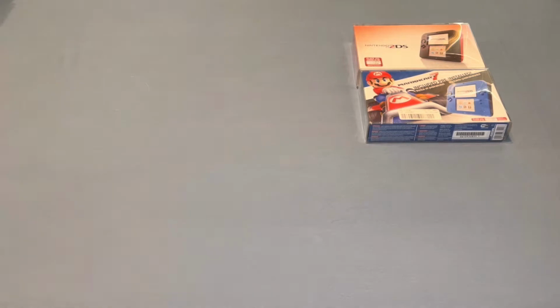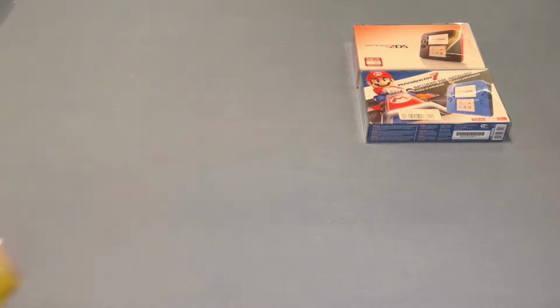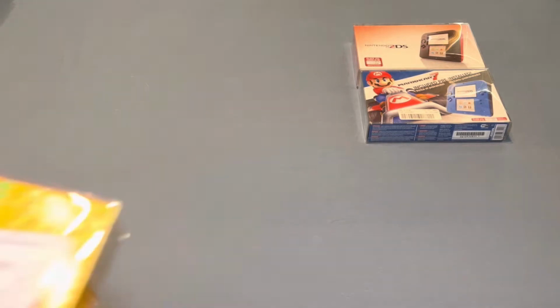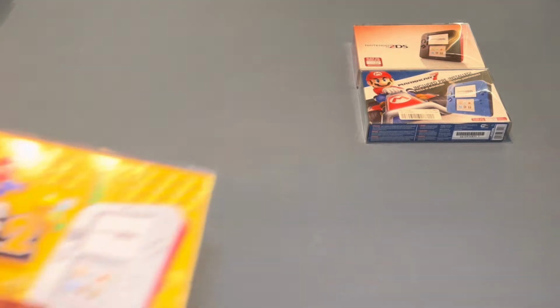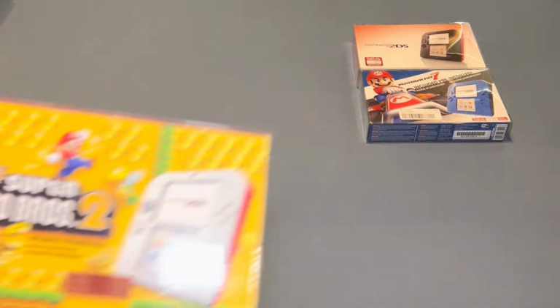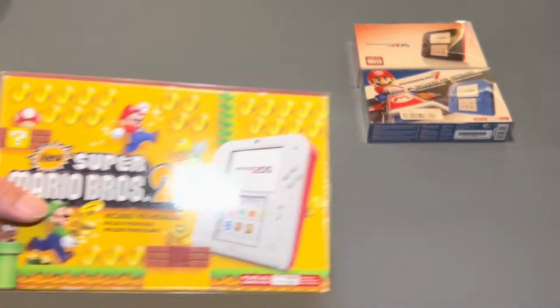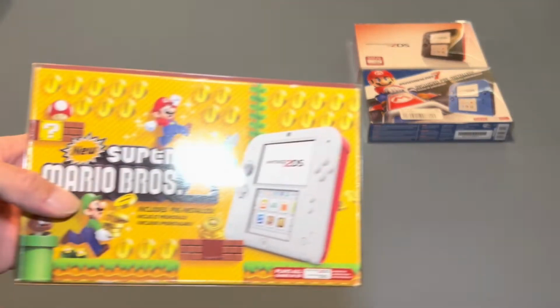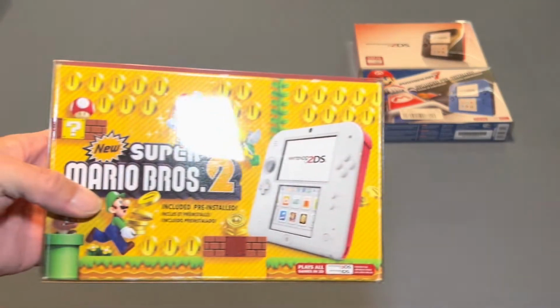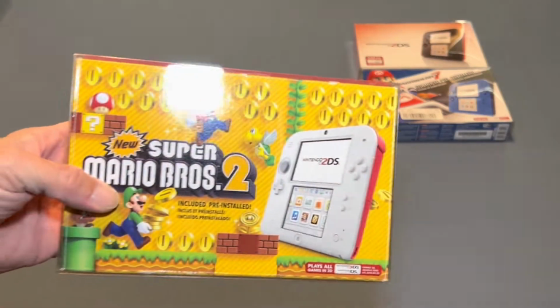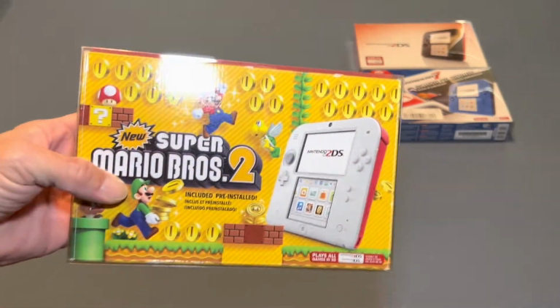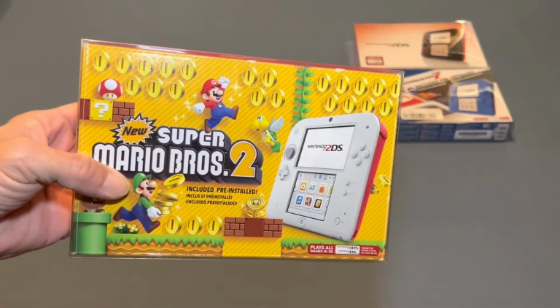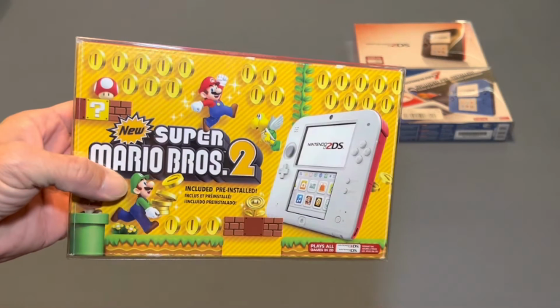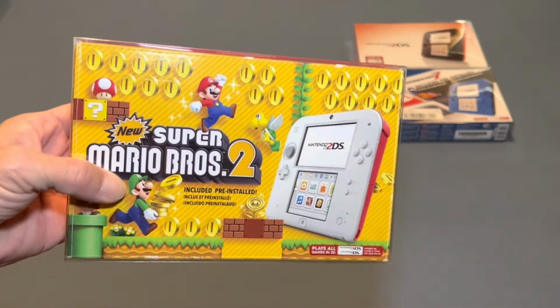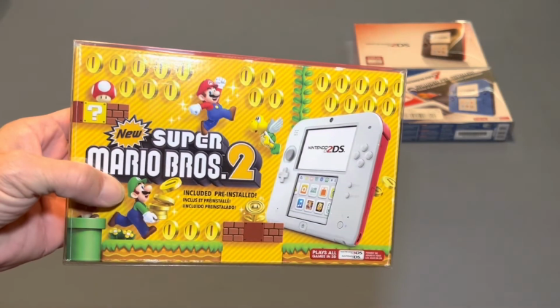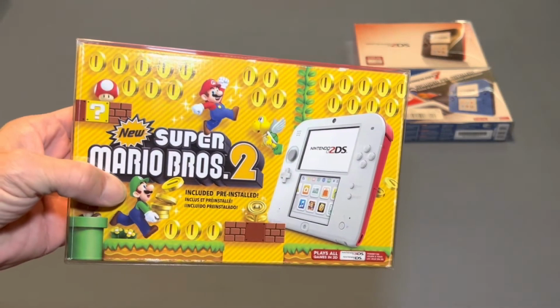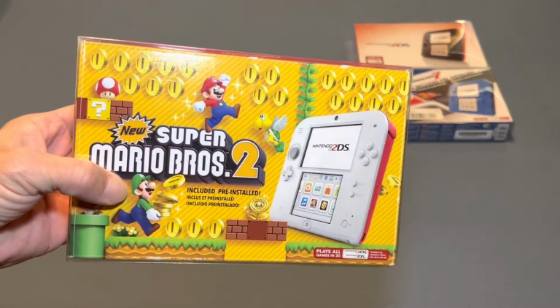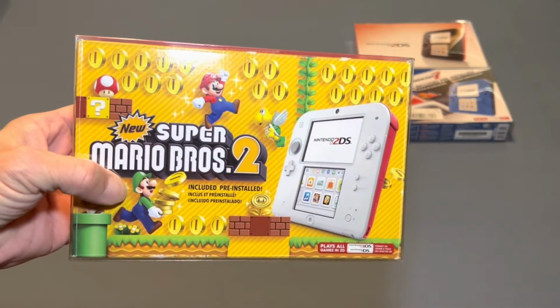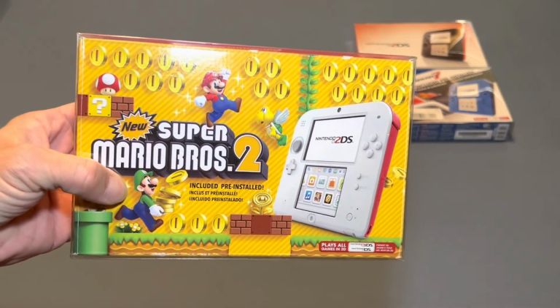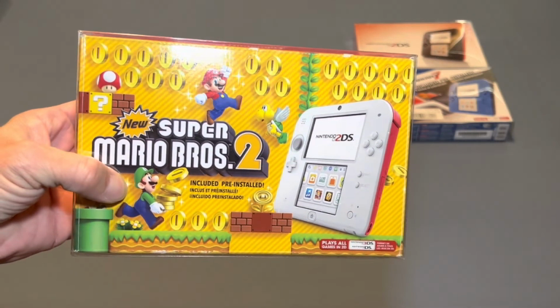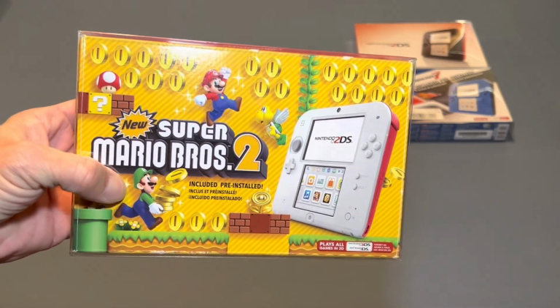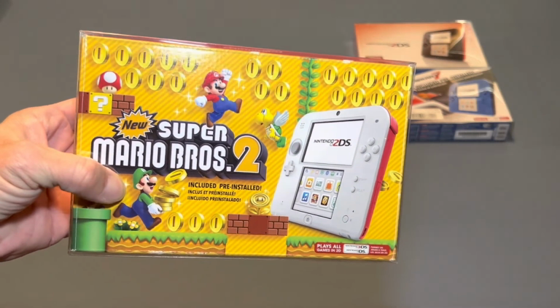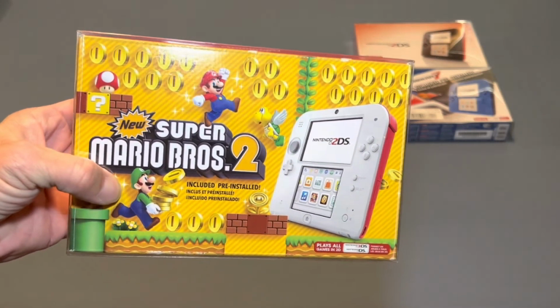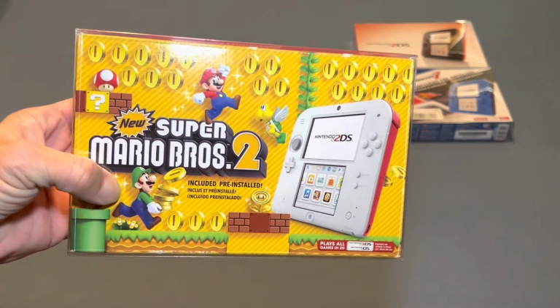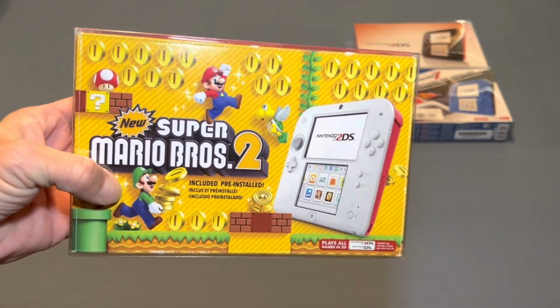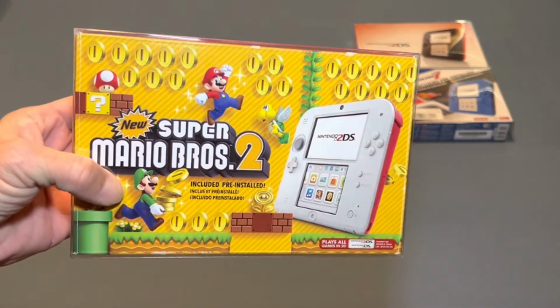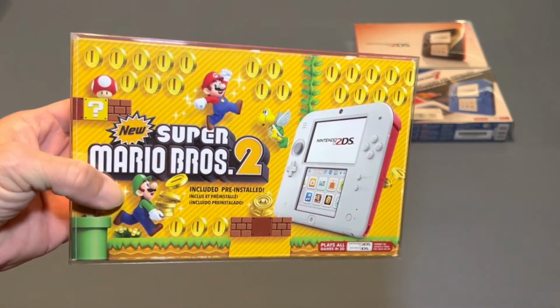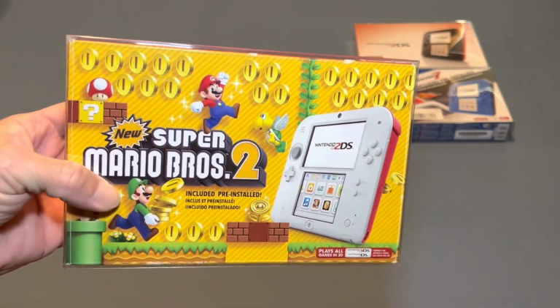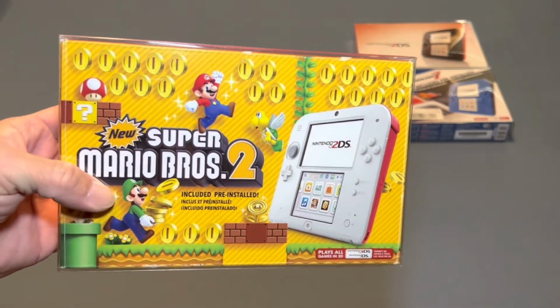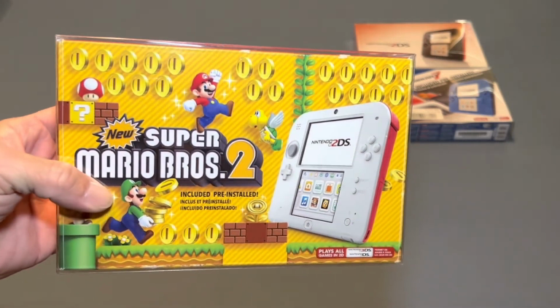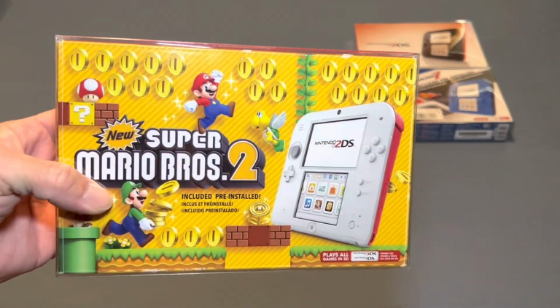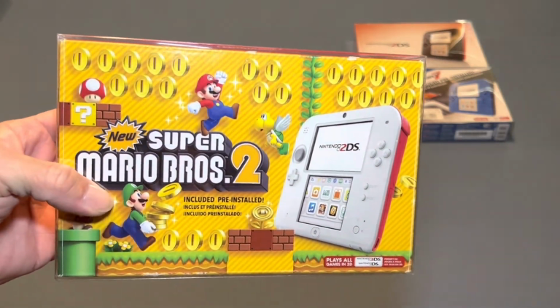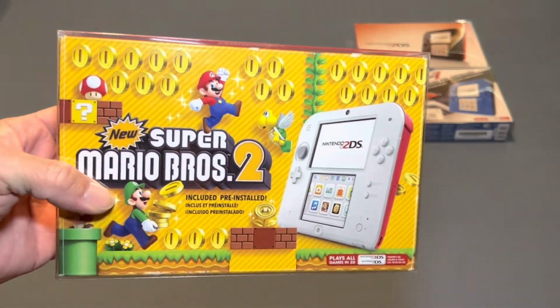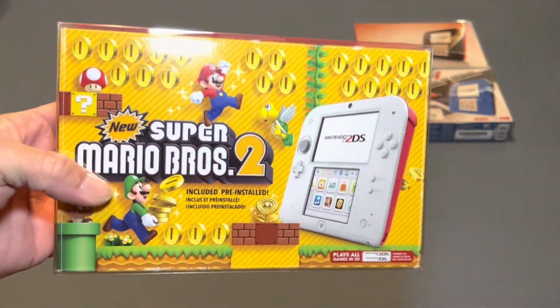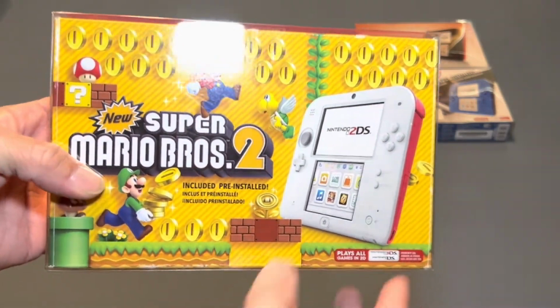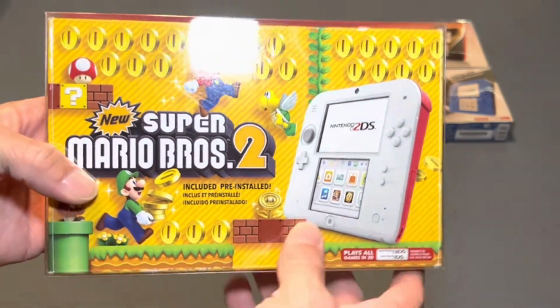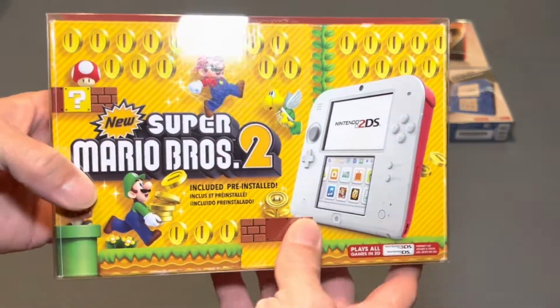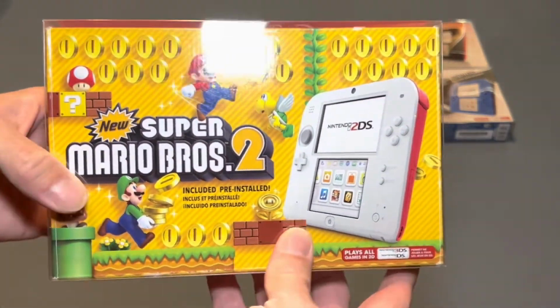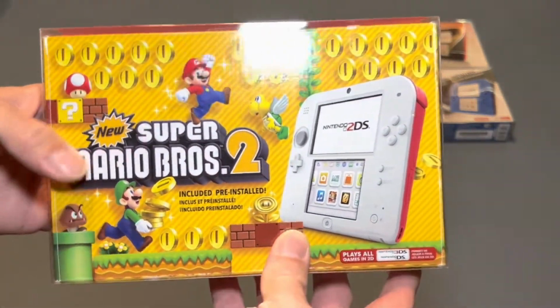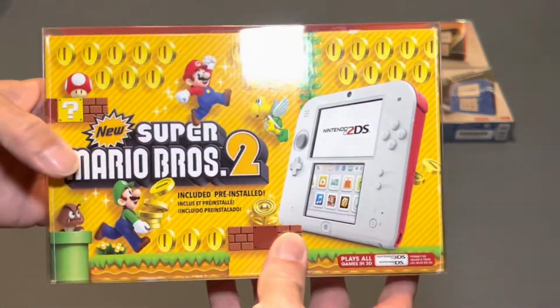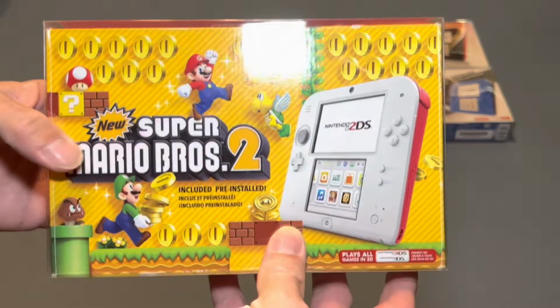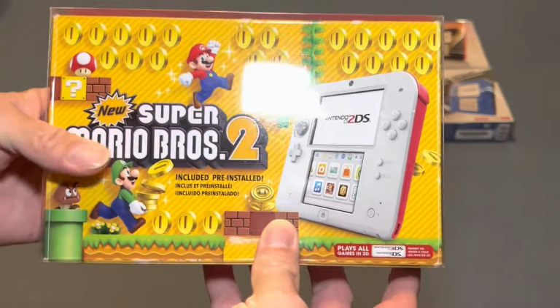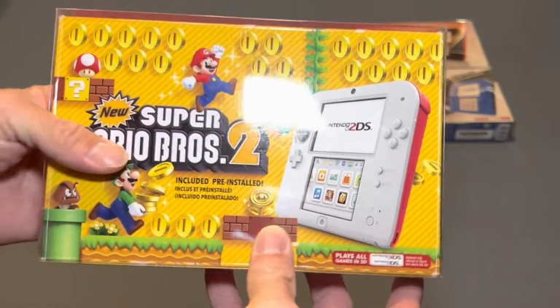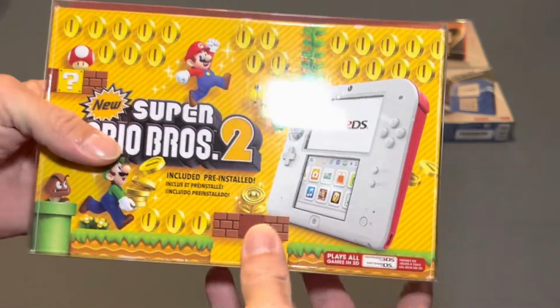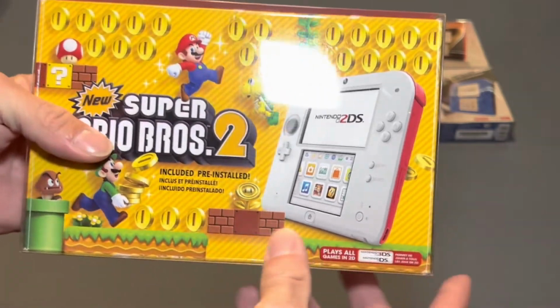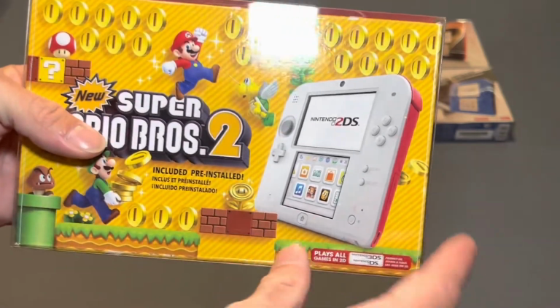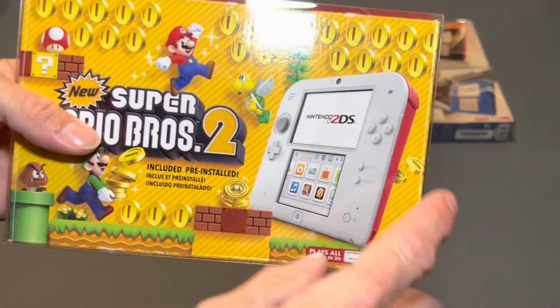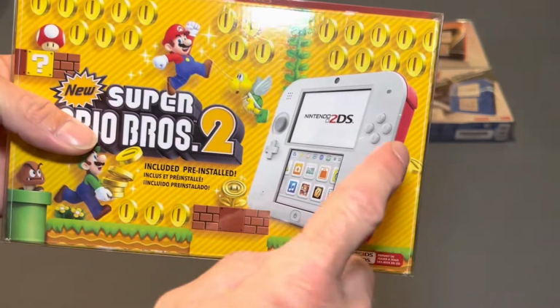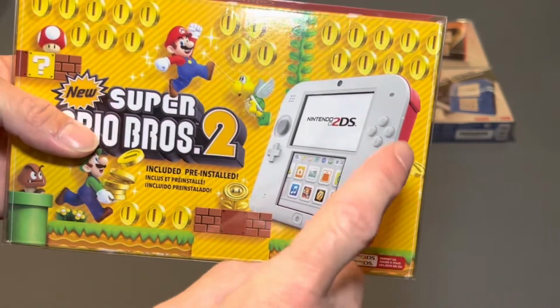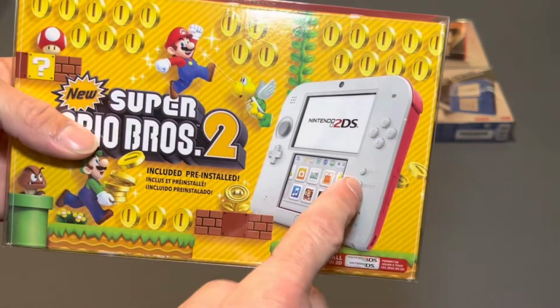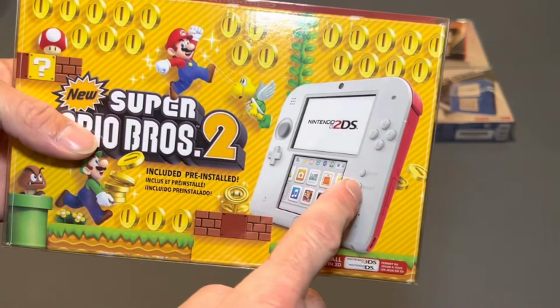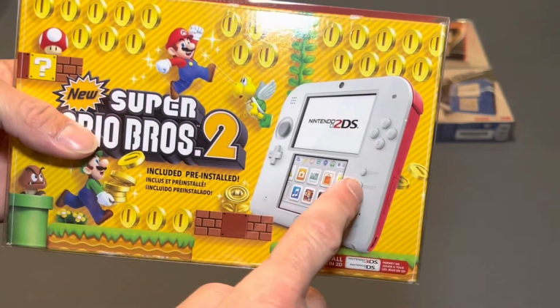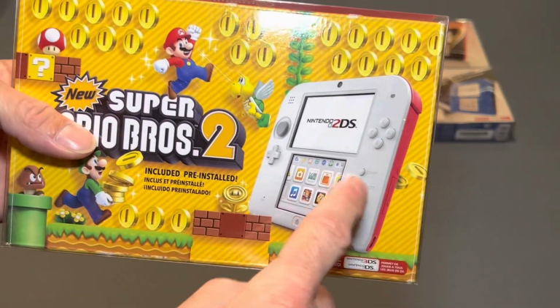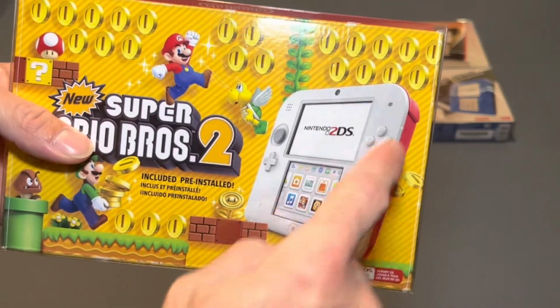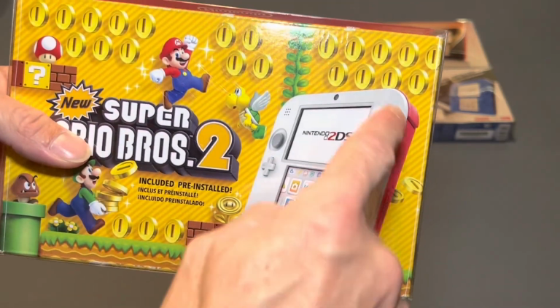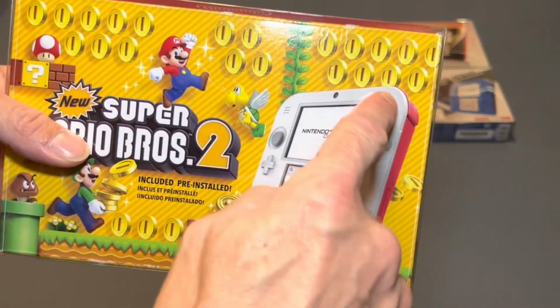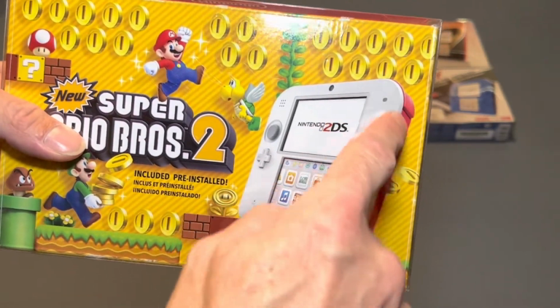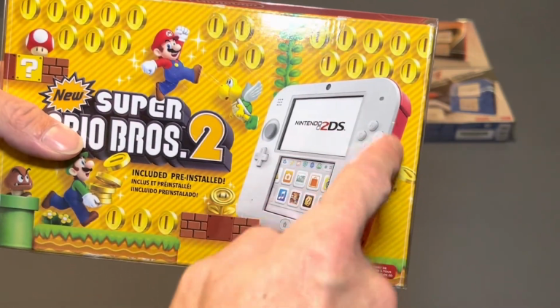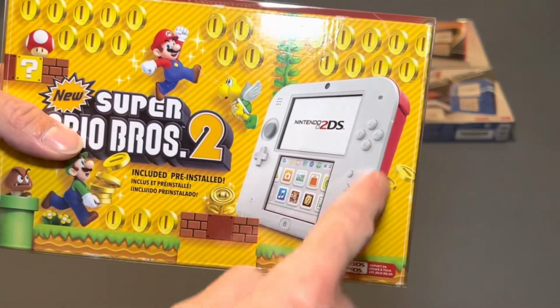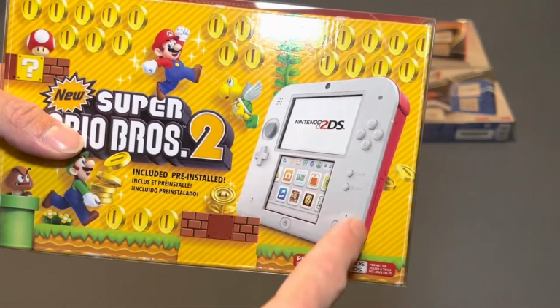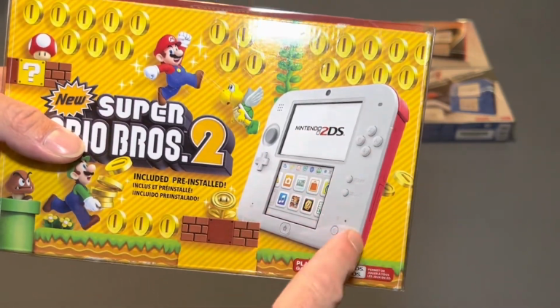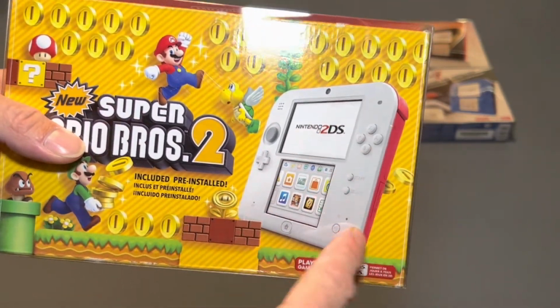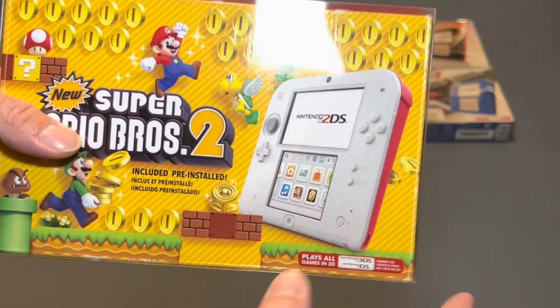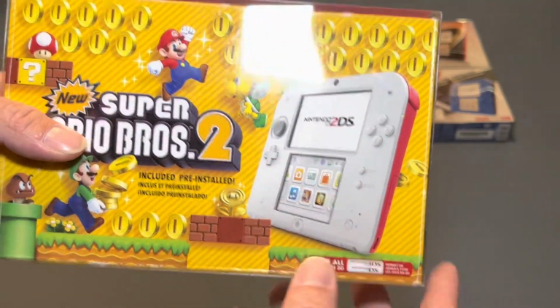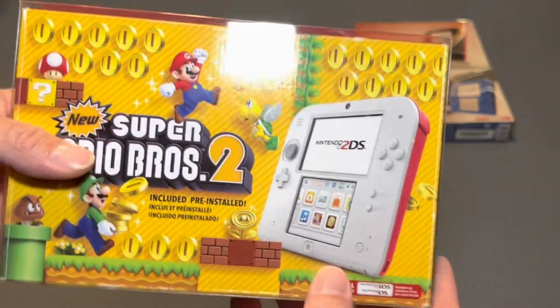And then we have the New Super Mario Bros. 2 edition and this is white with the red trim.